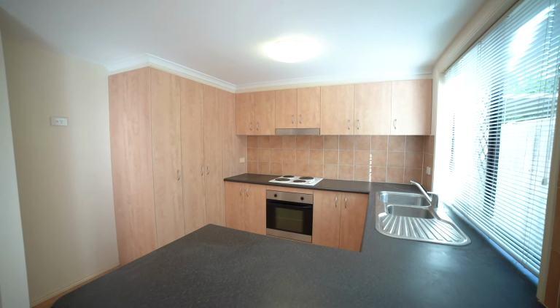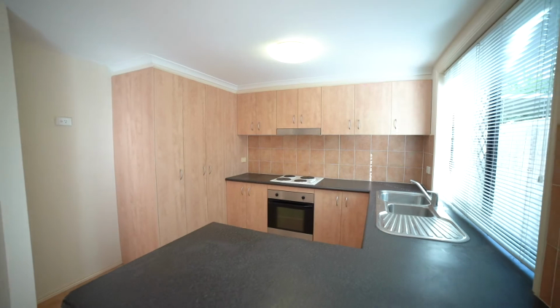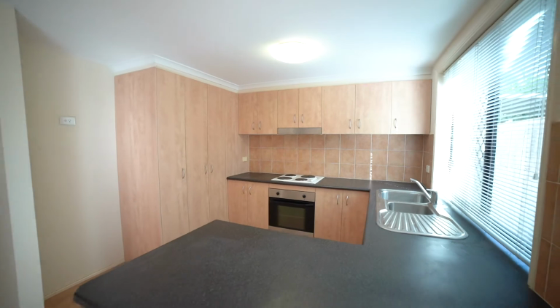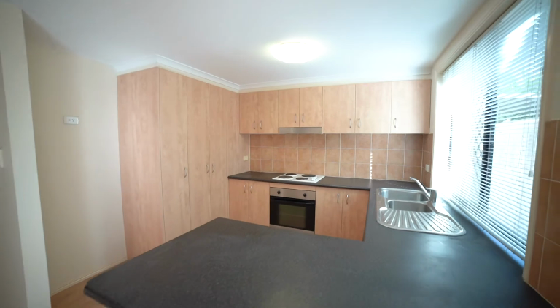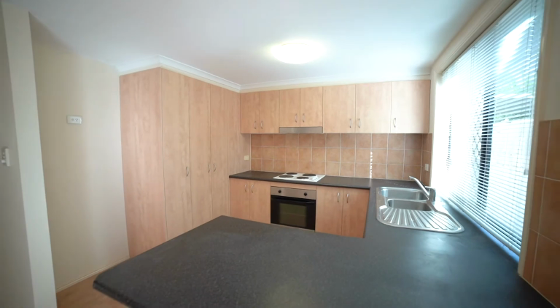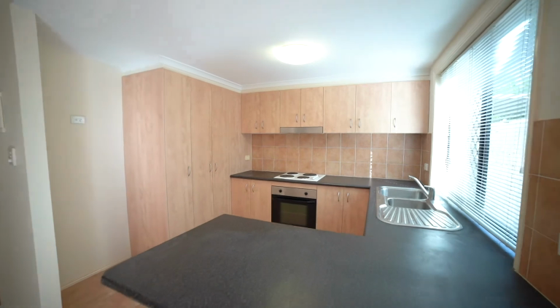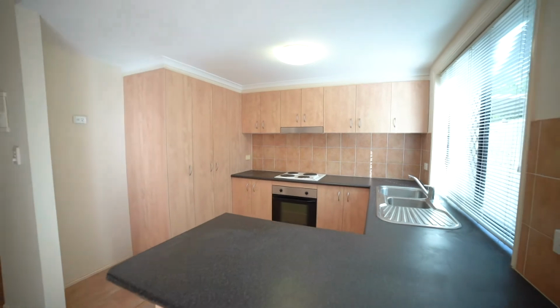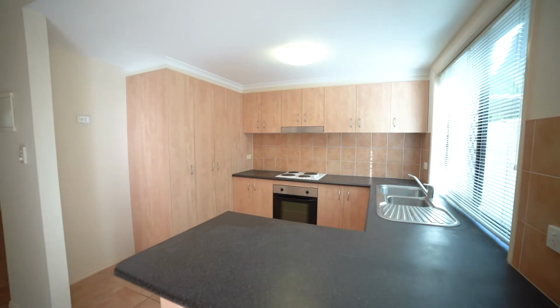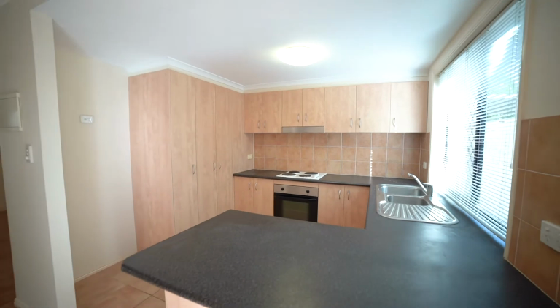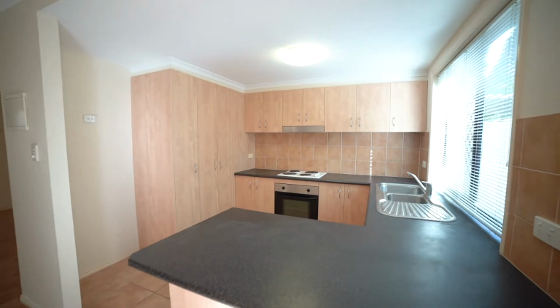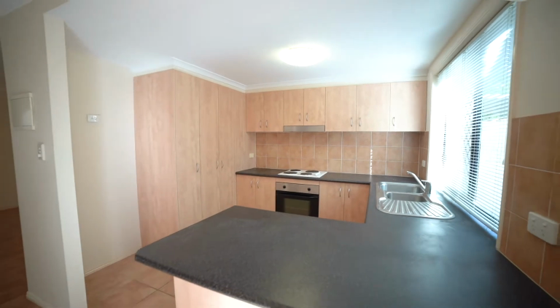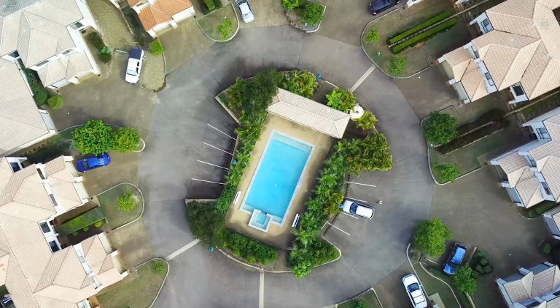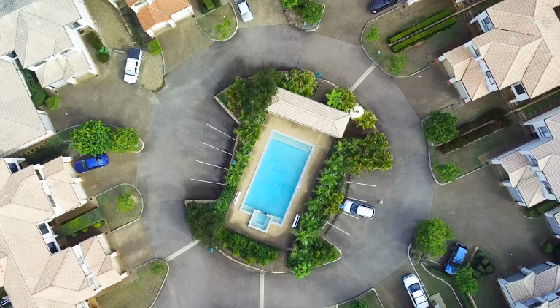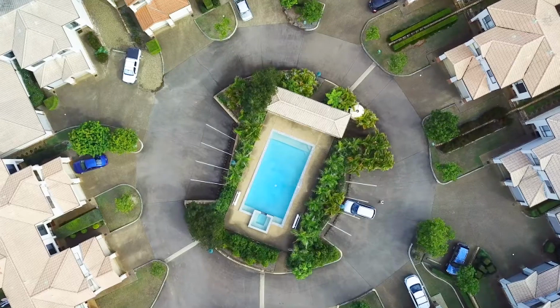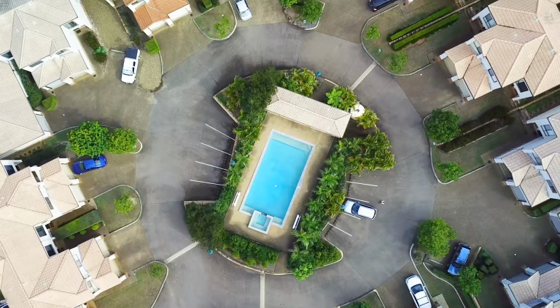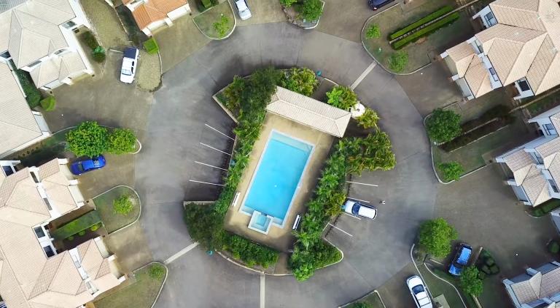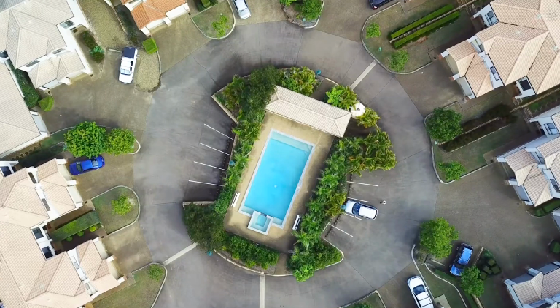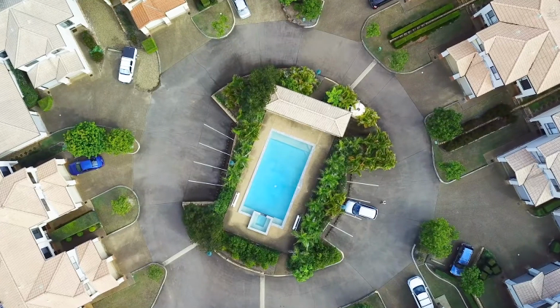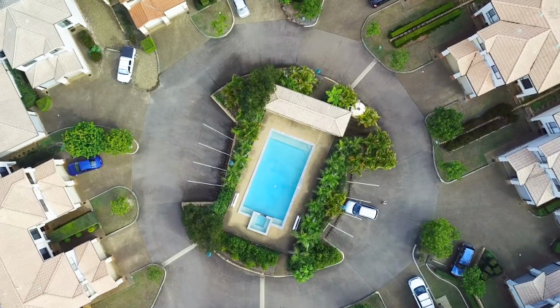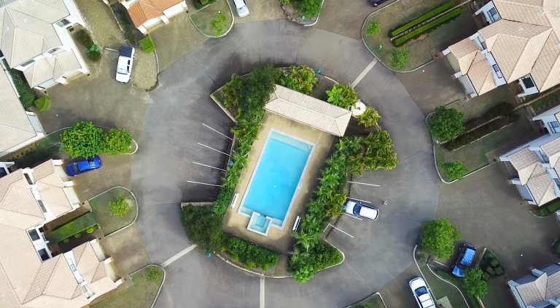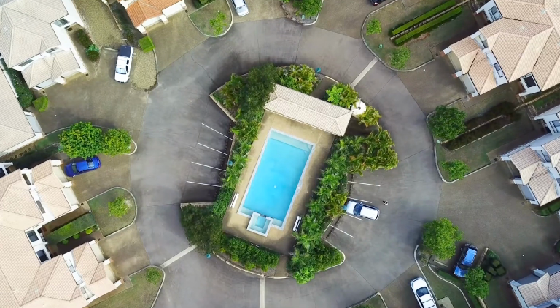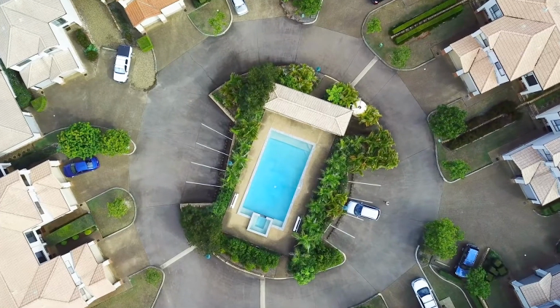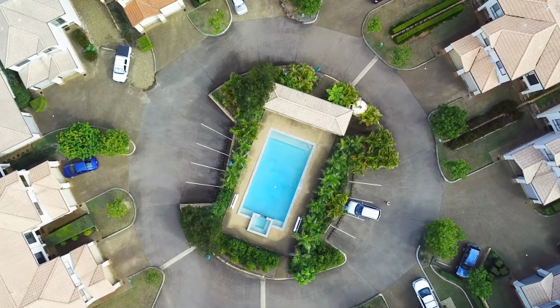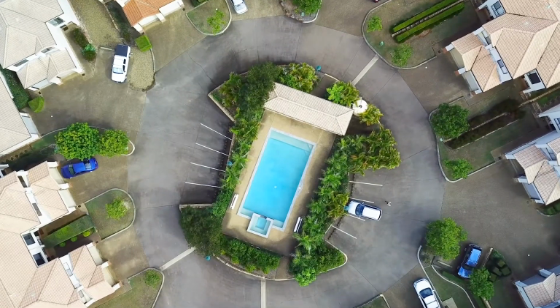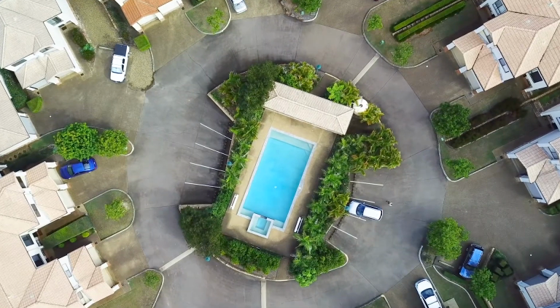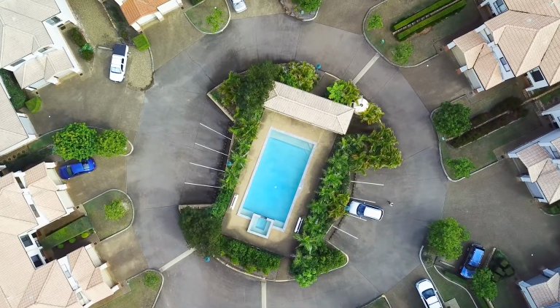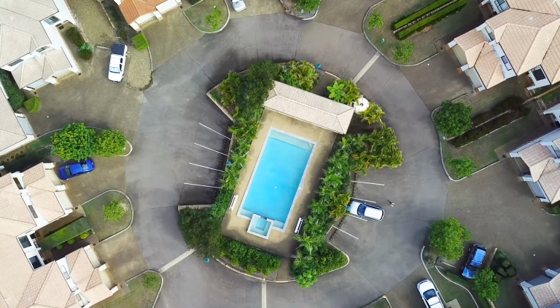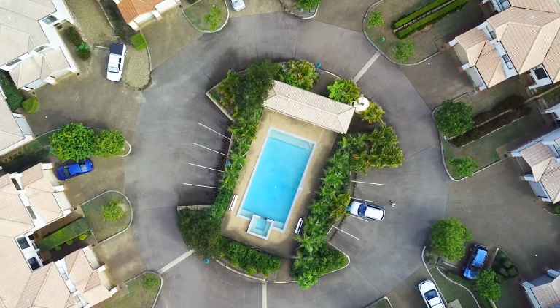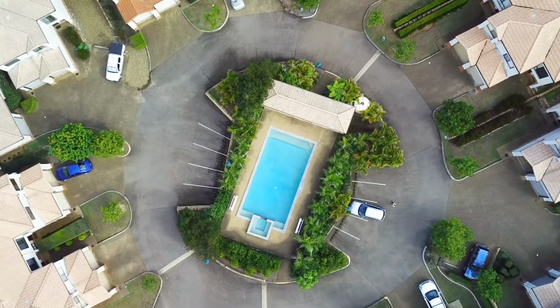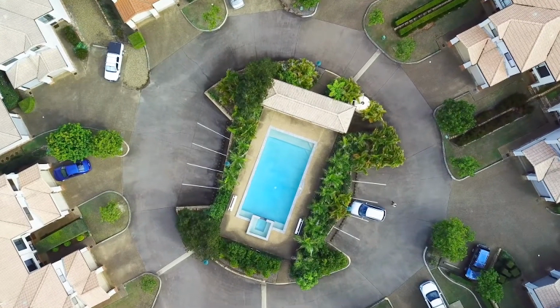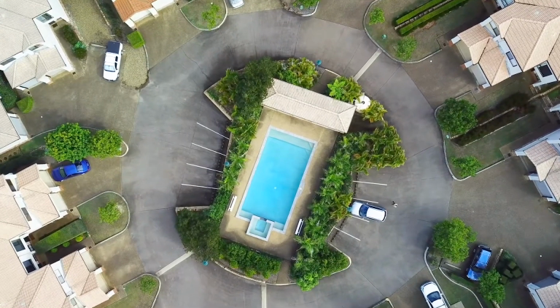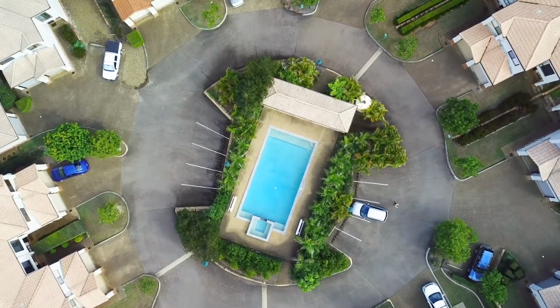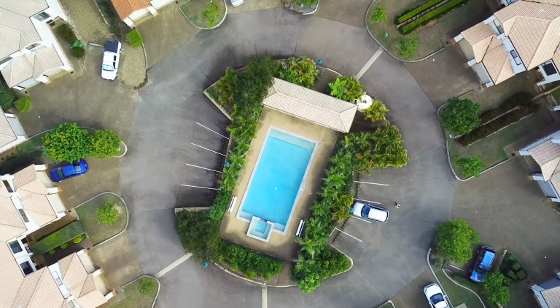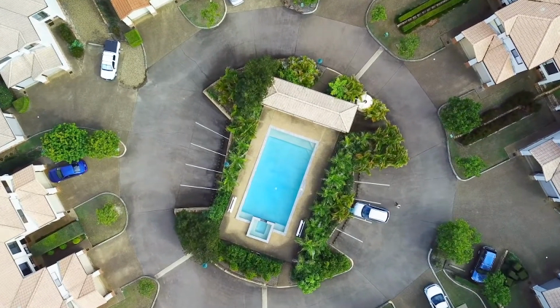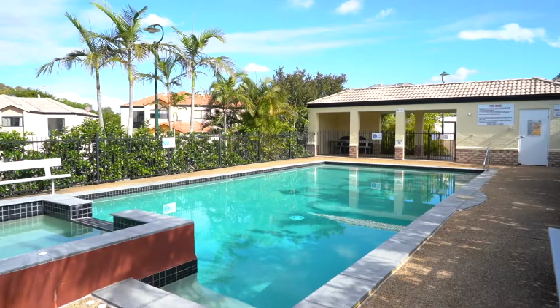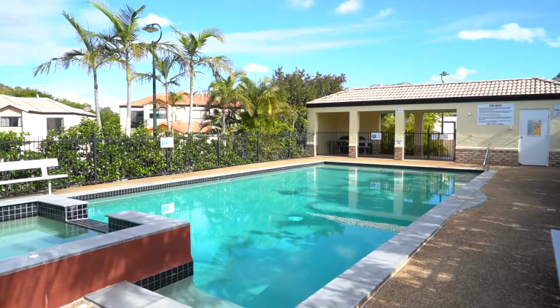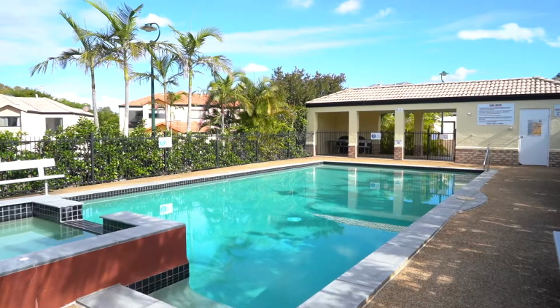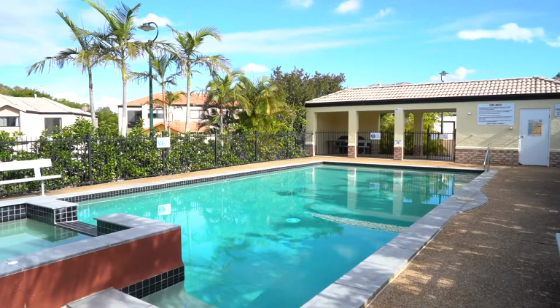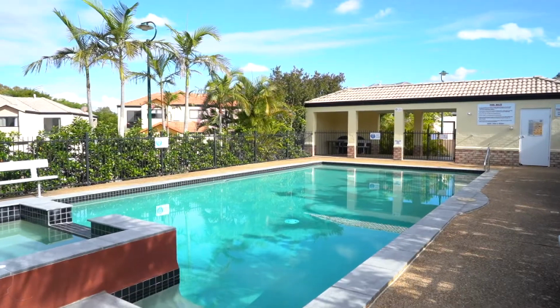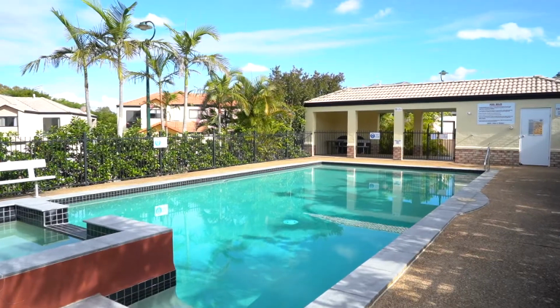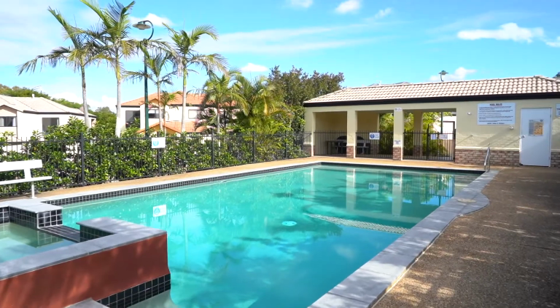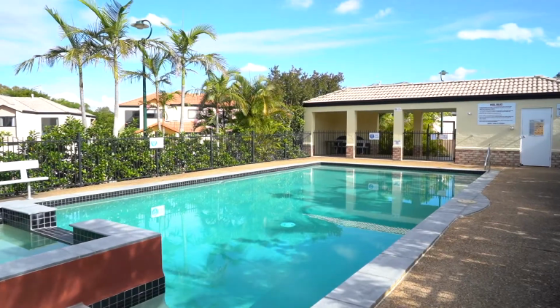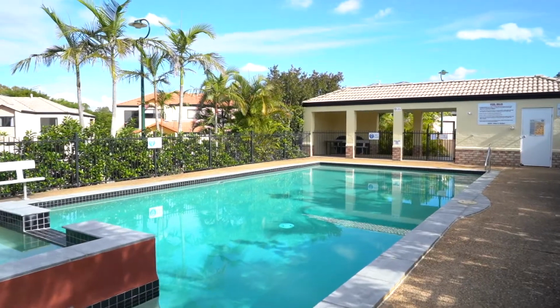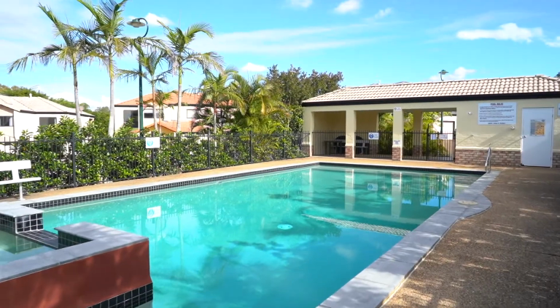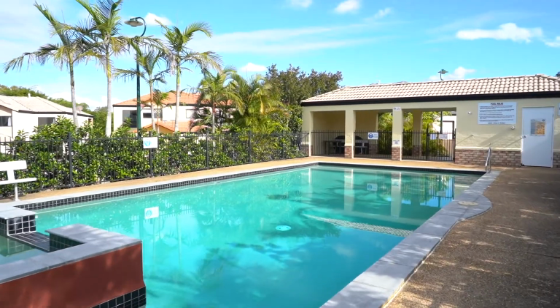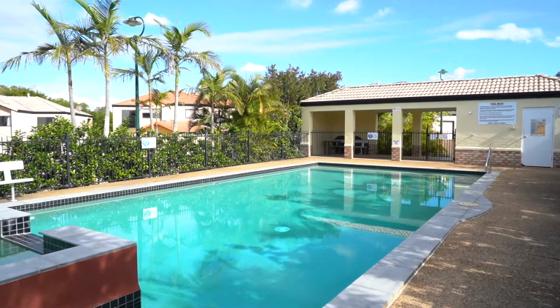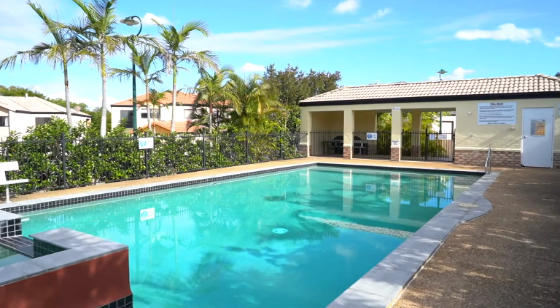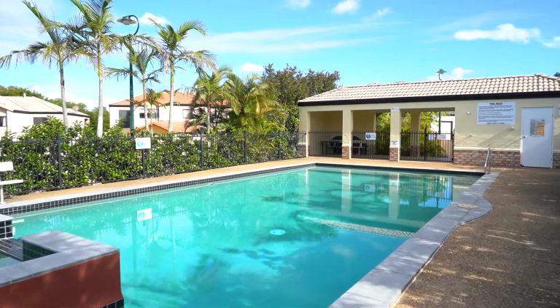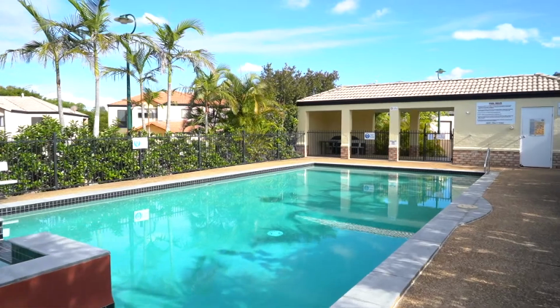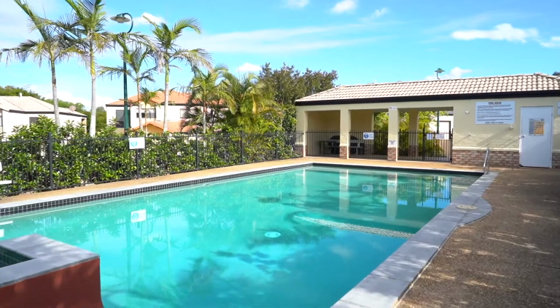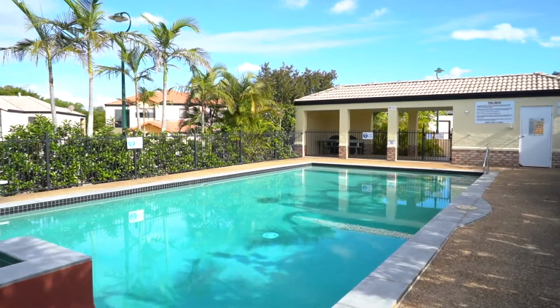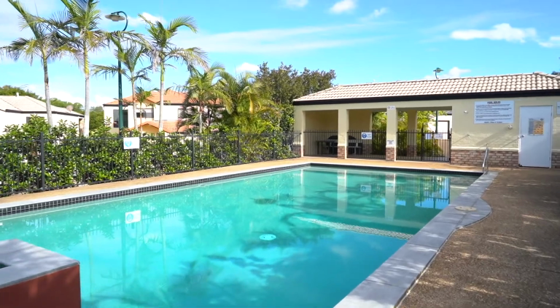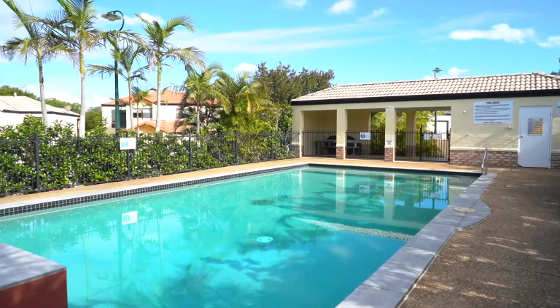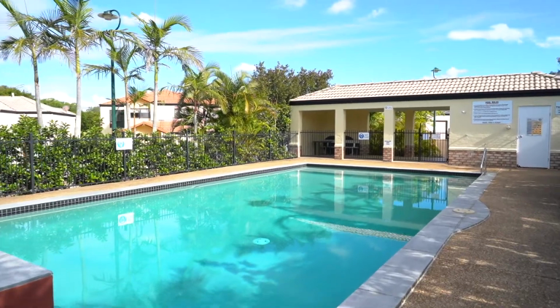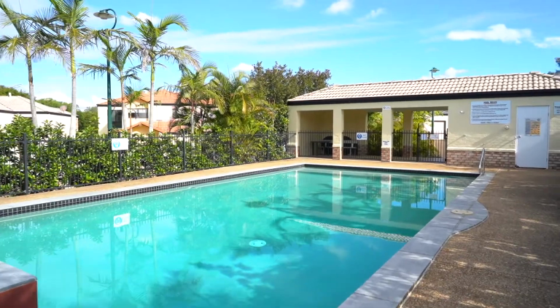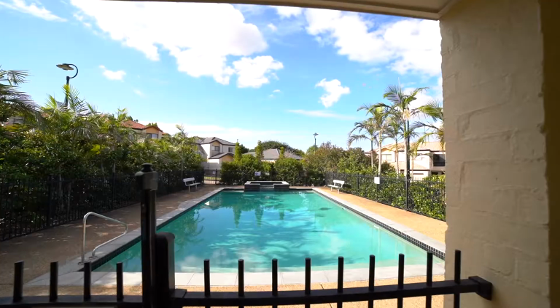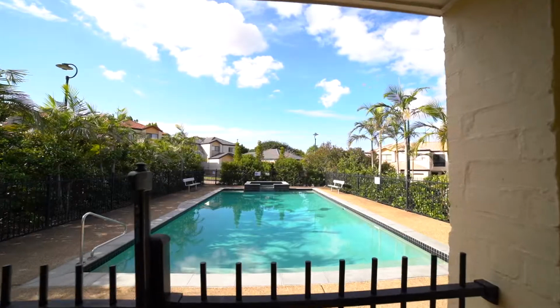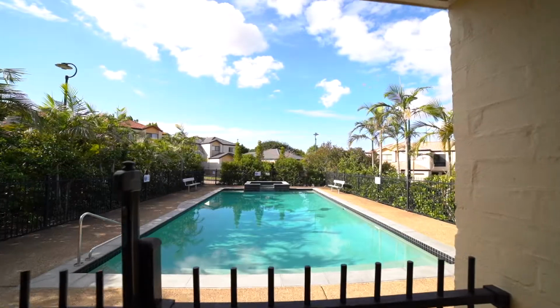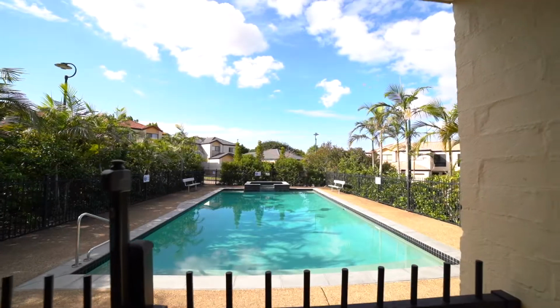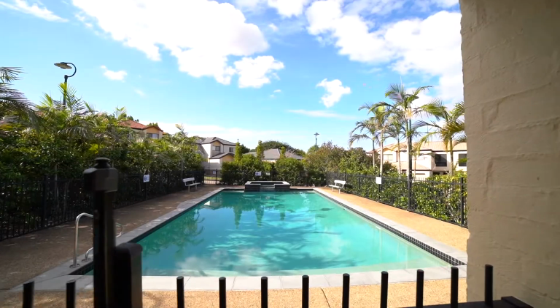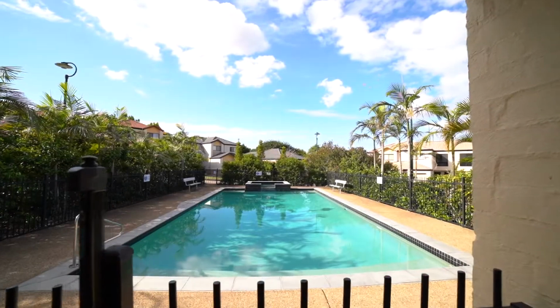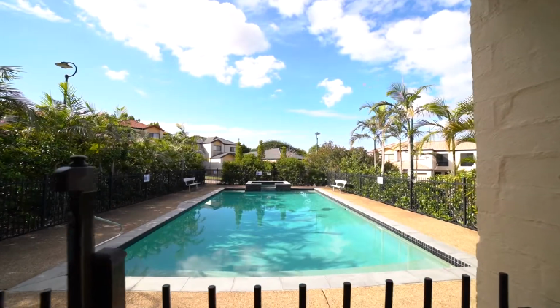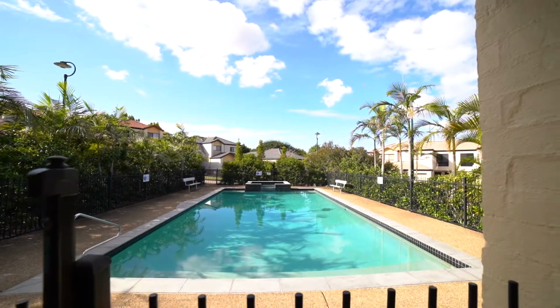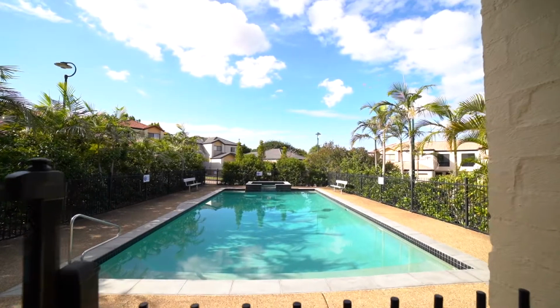Situated in the center of the complex is an amazing huge resort-style pool with a spa bath and a great barbecue area for entertaining.